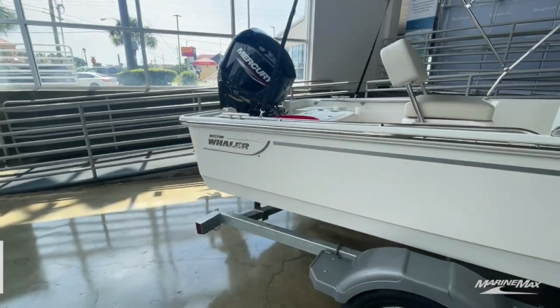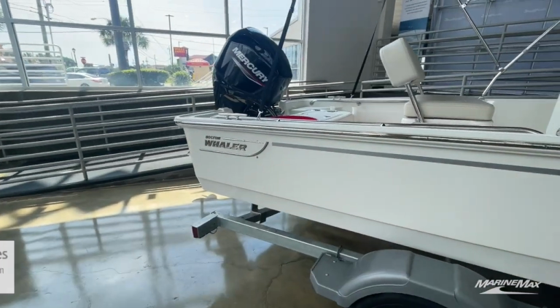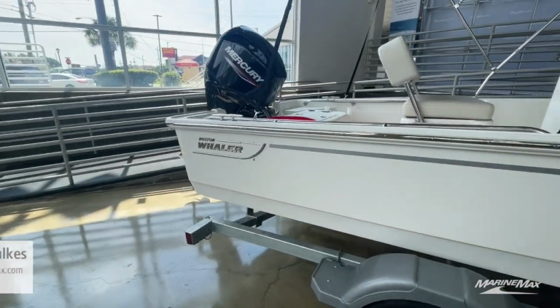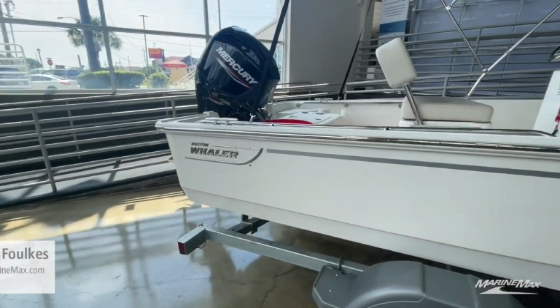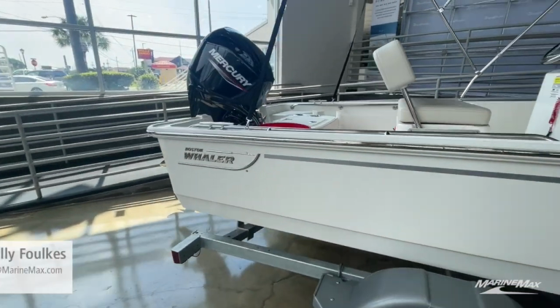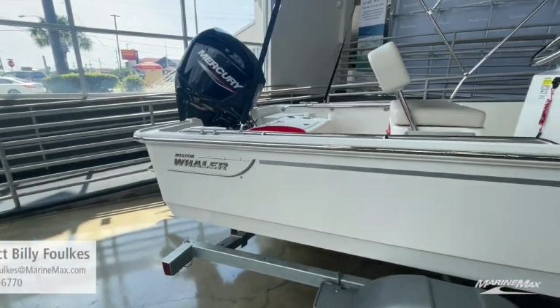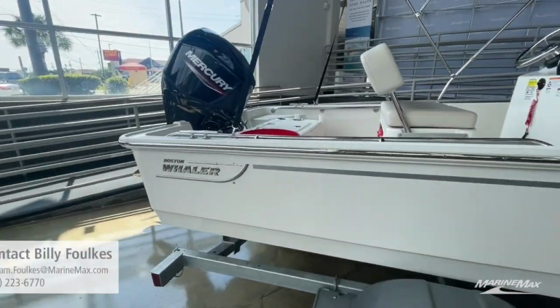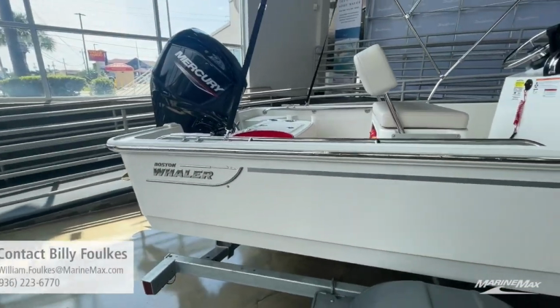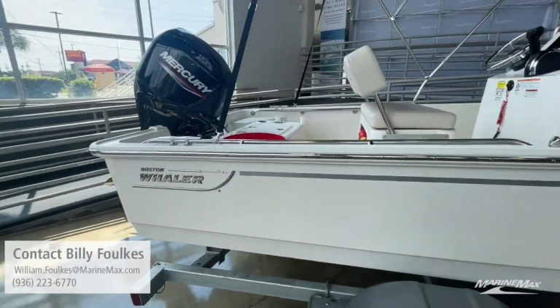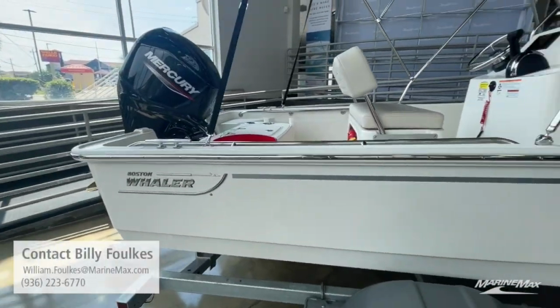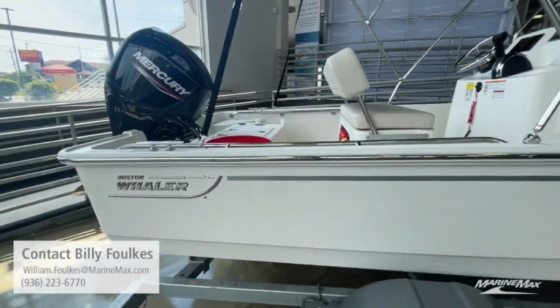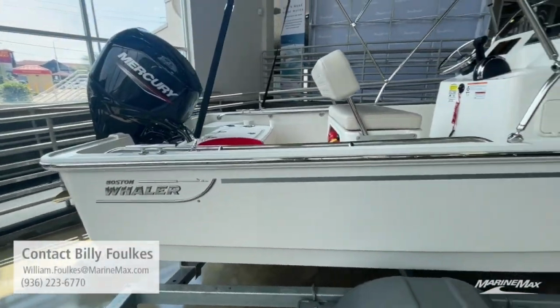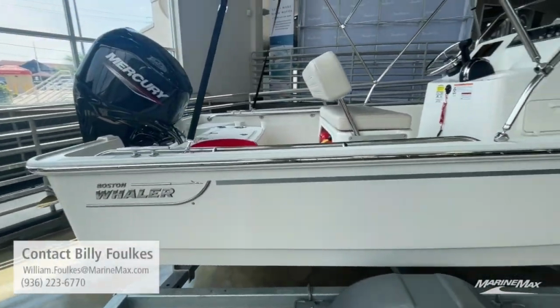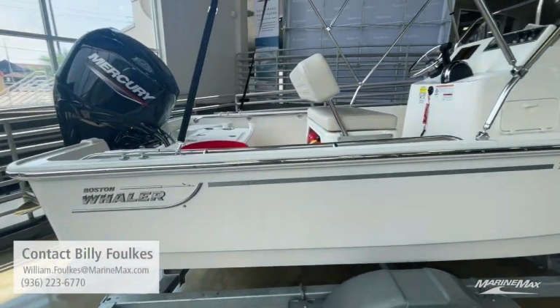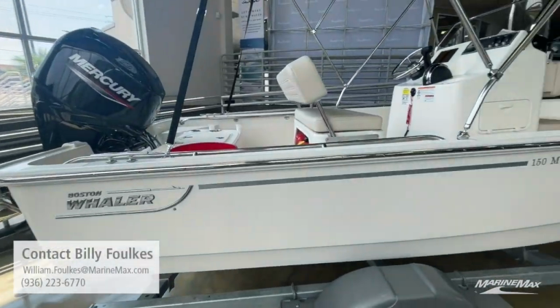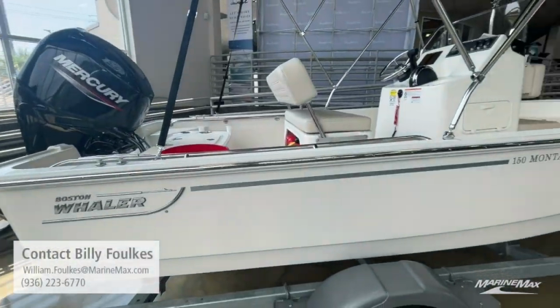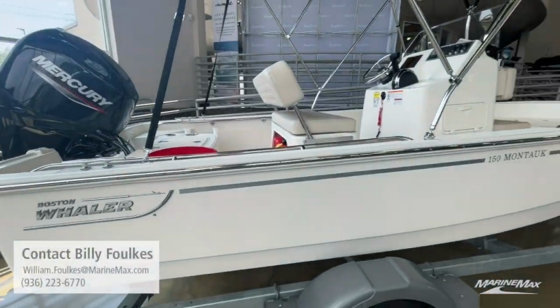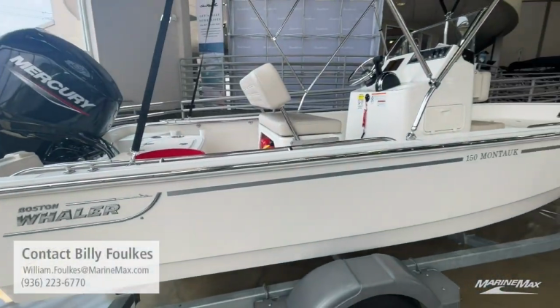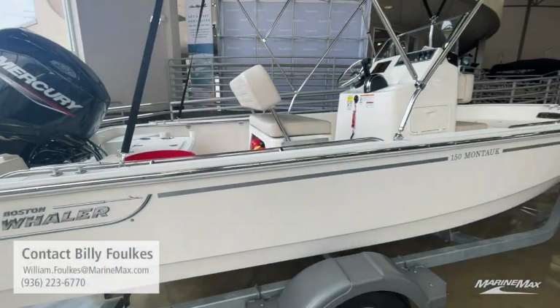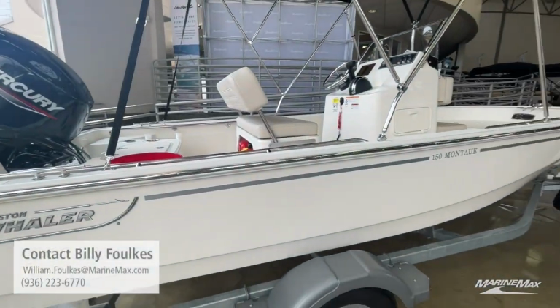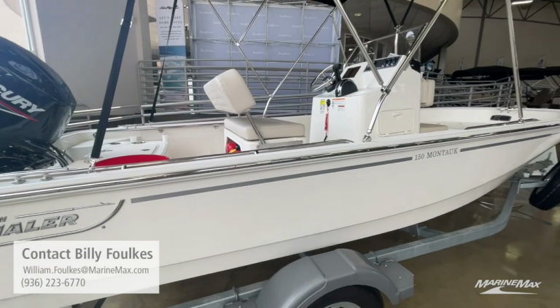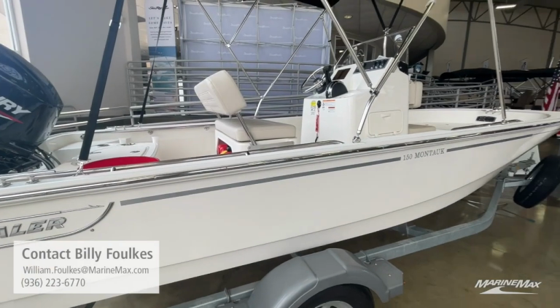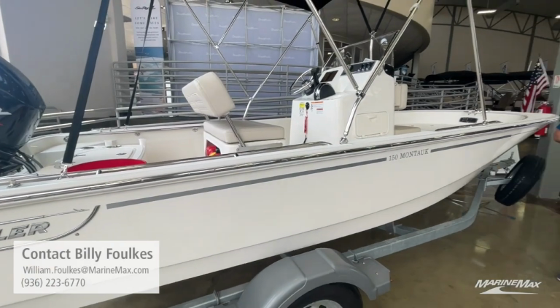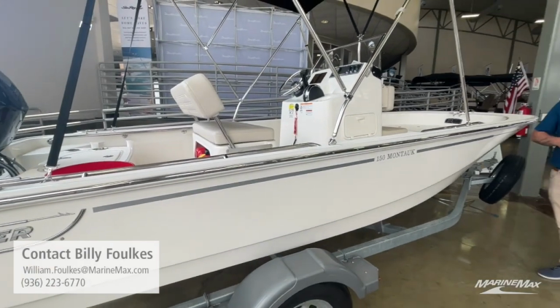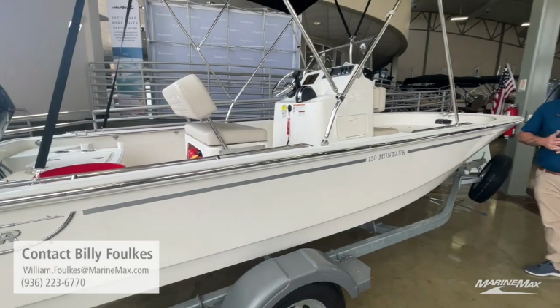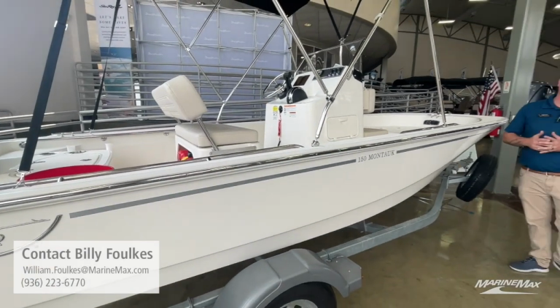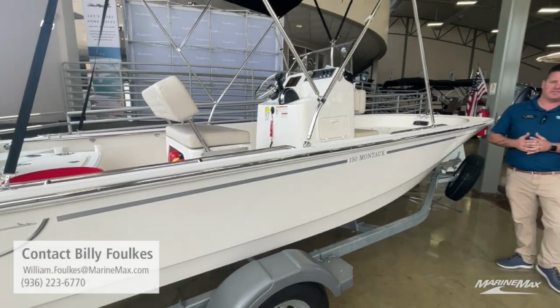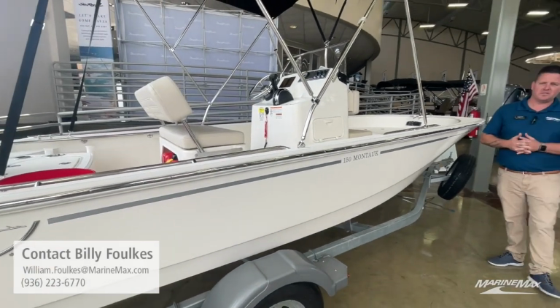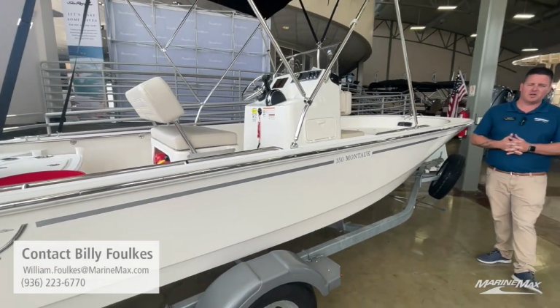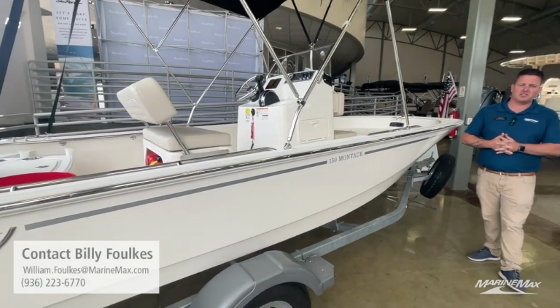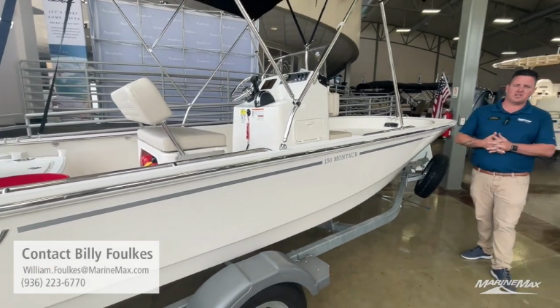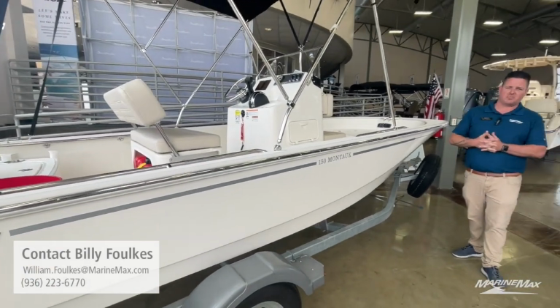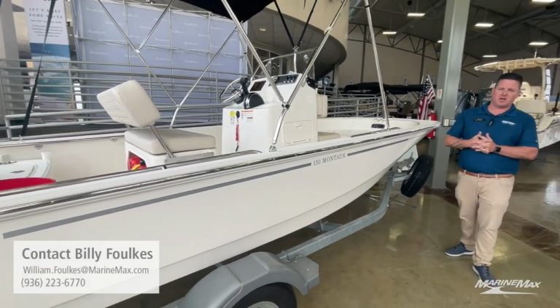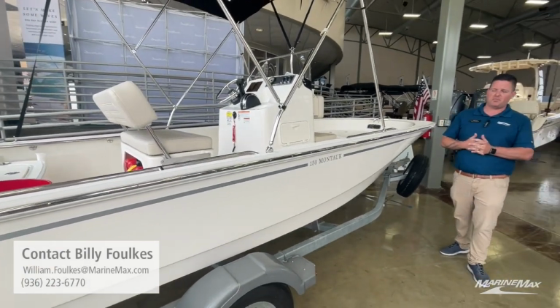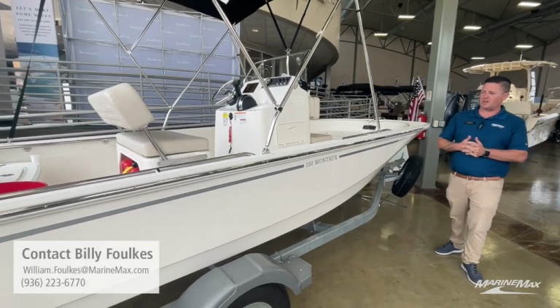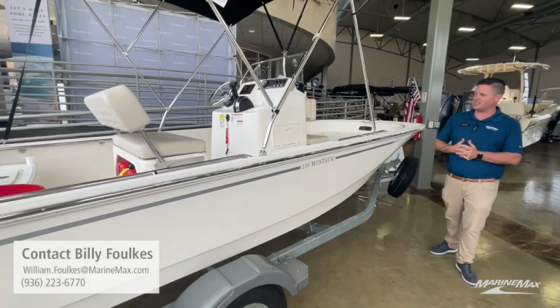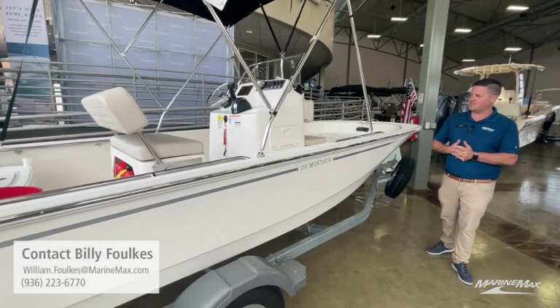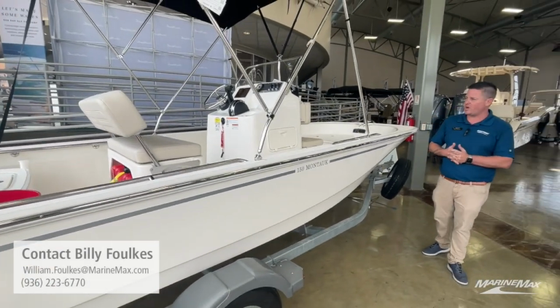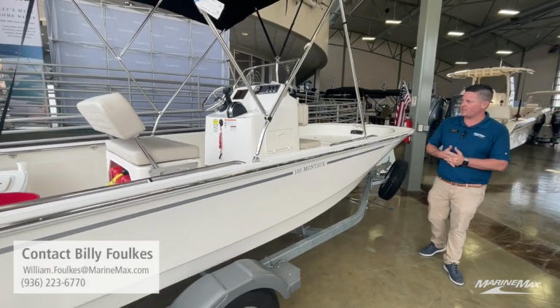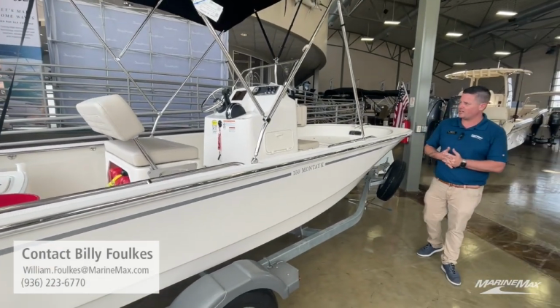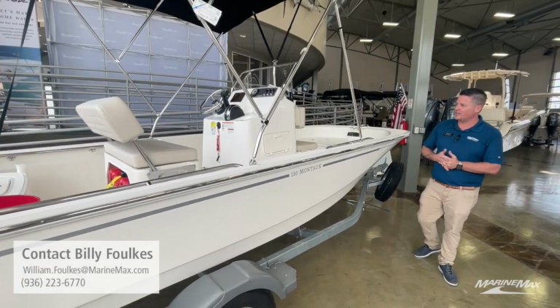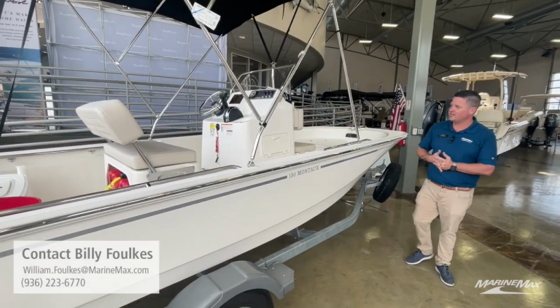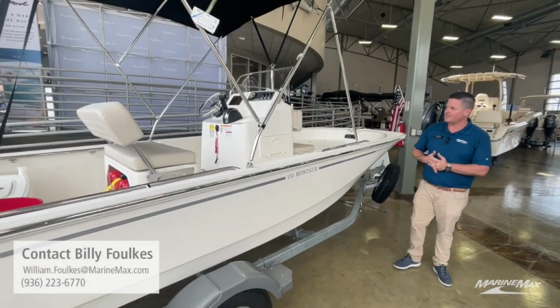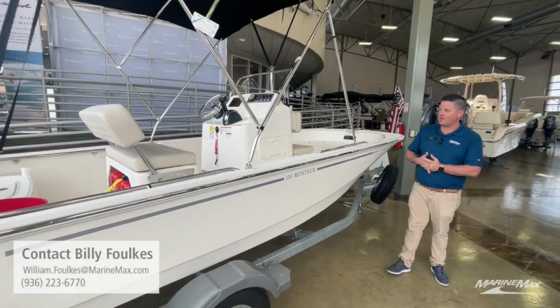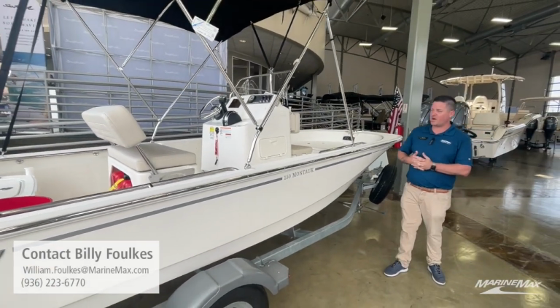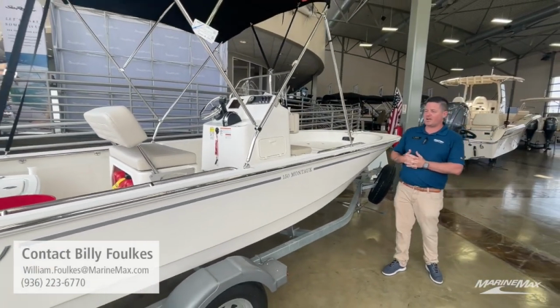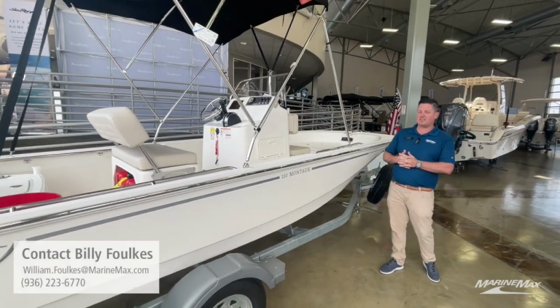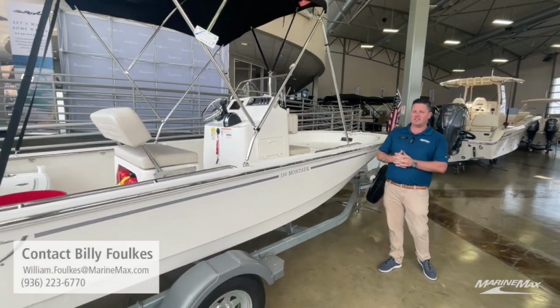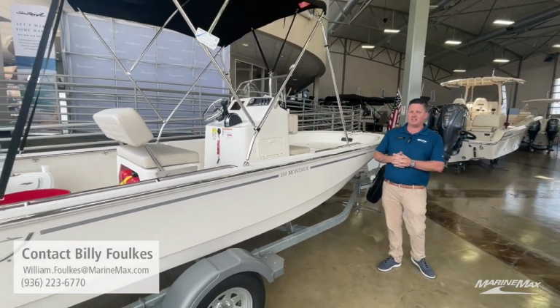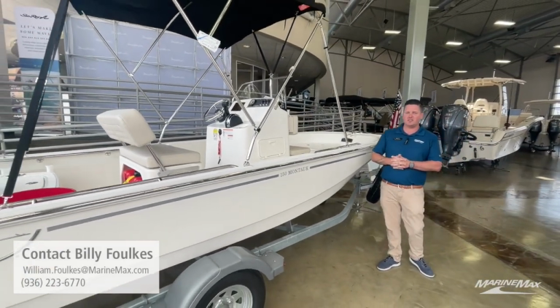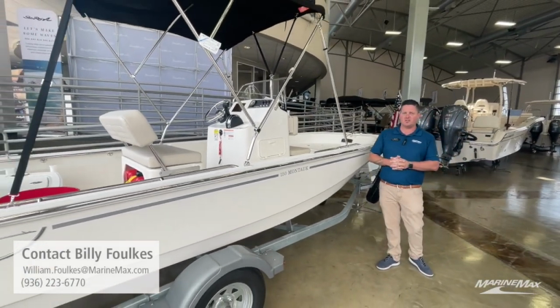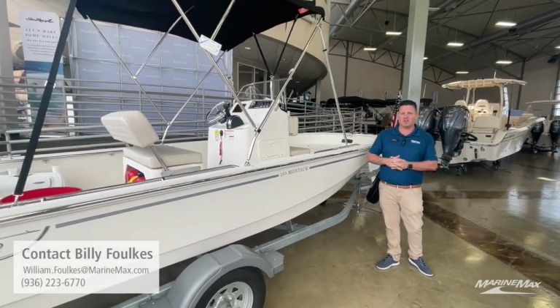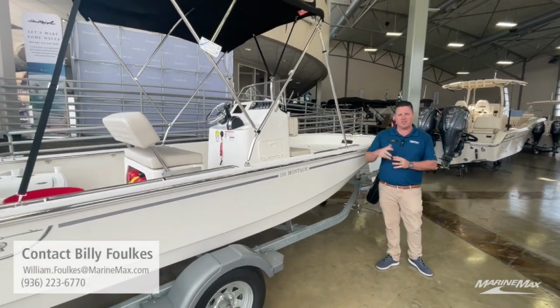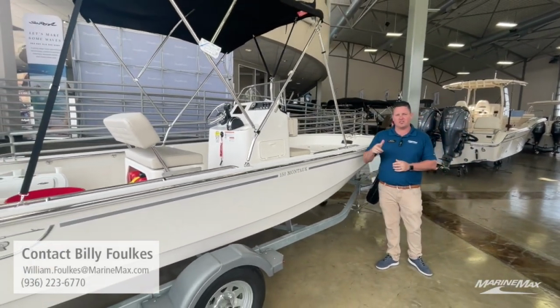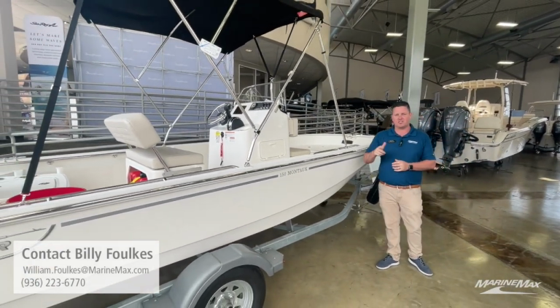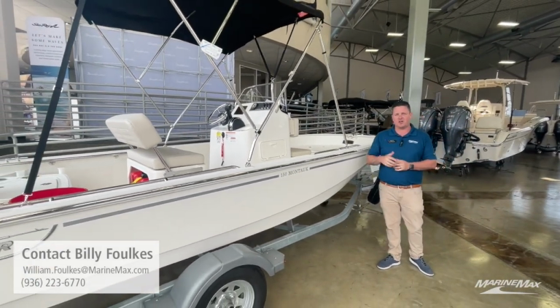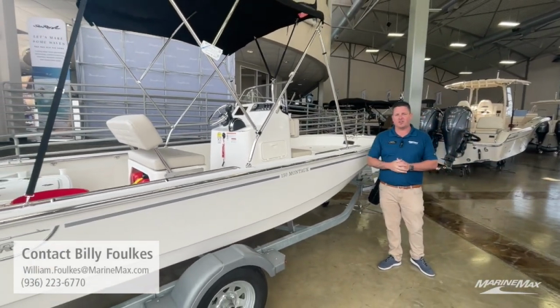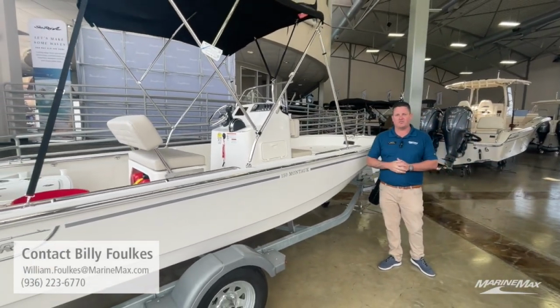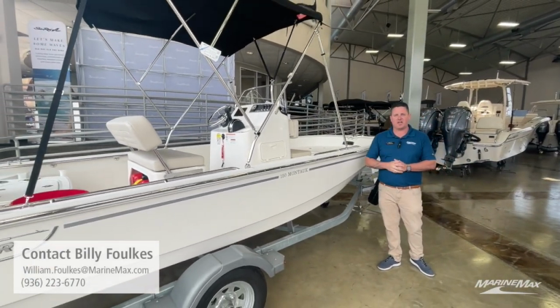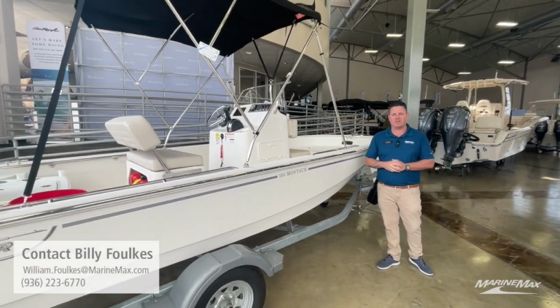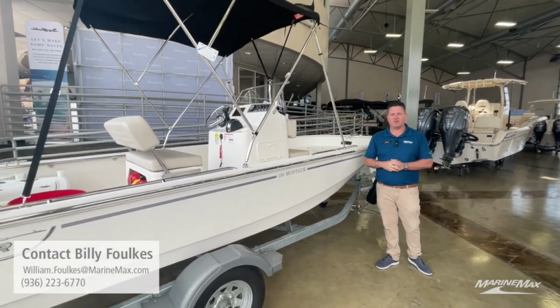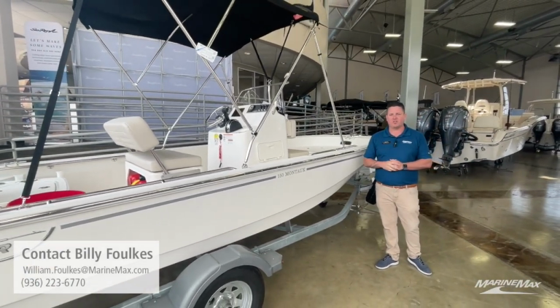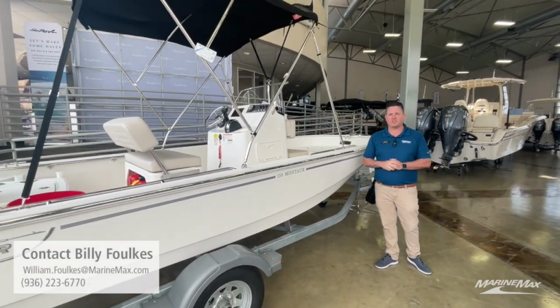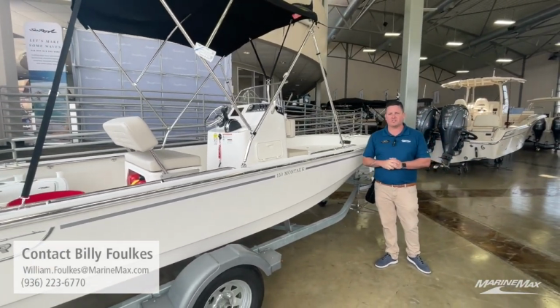I'm Billy Foulkes with MarineMax telling you about this 150 Montauk by Boston Whaler. Come by and see us soon, or give us a call if you have any questions.